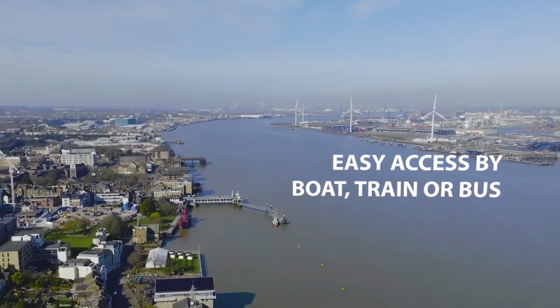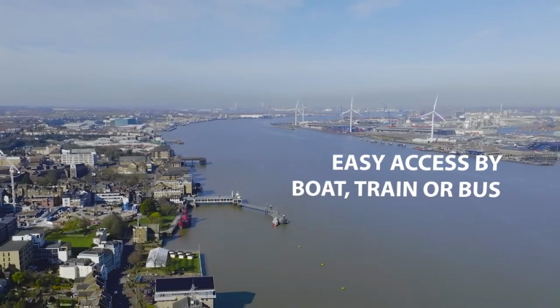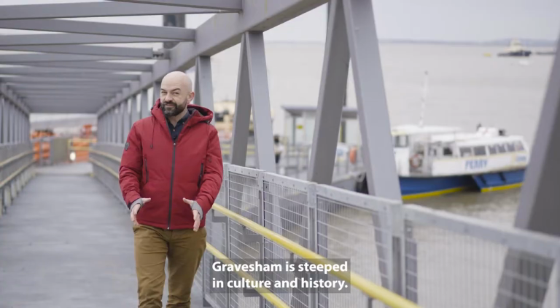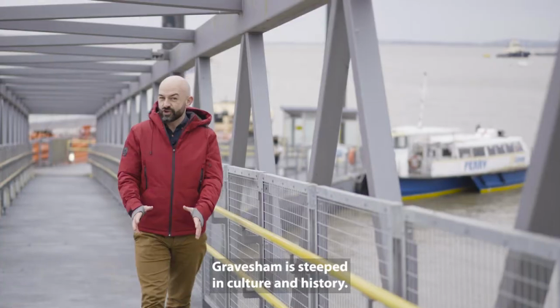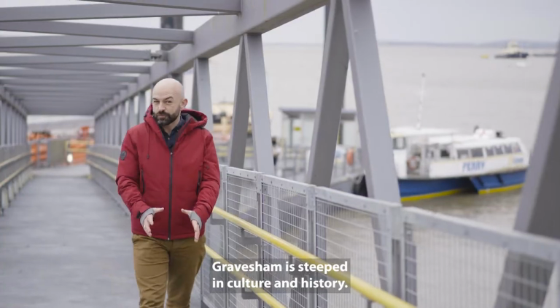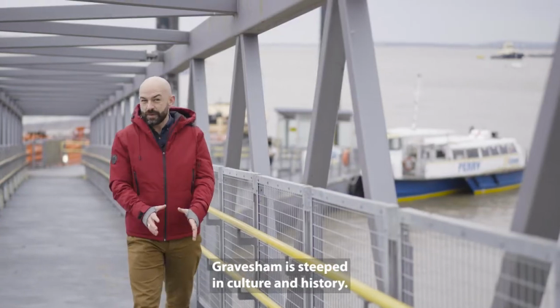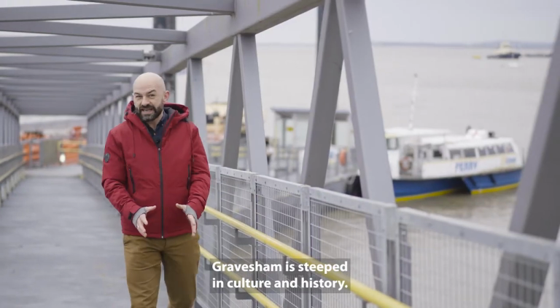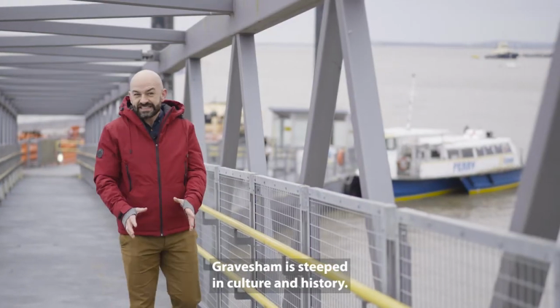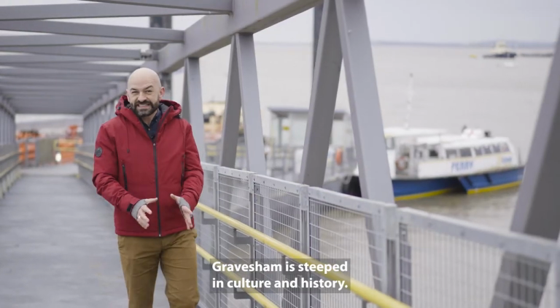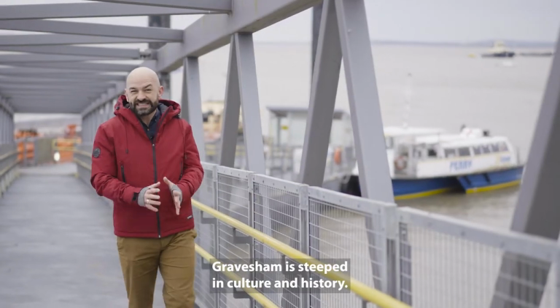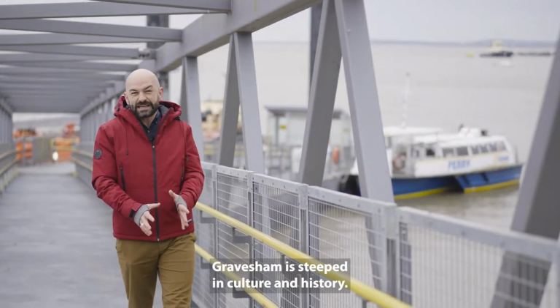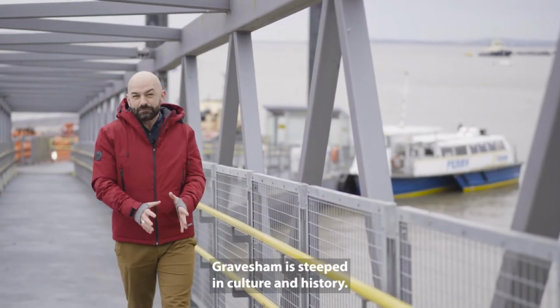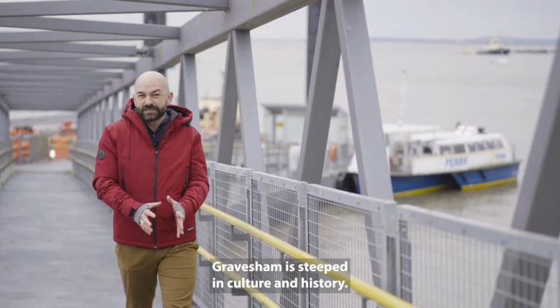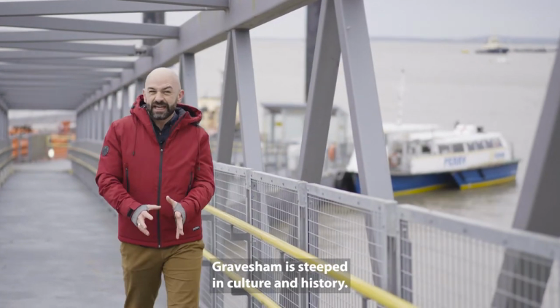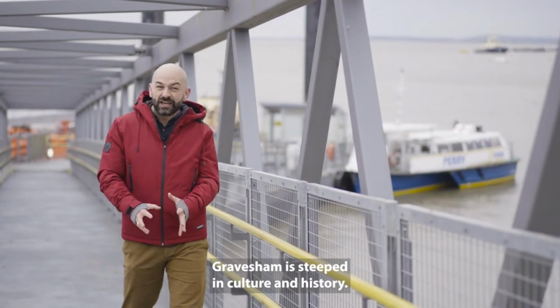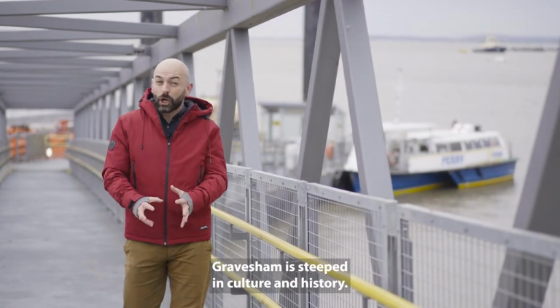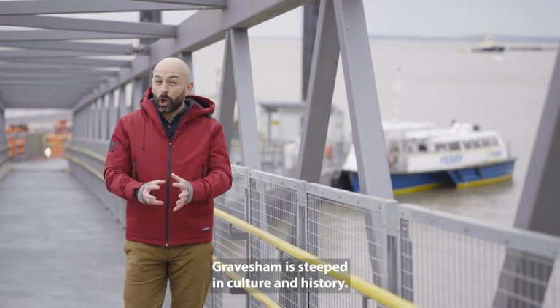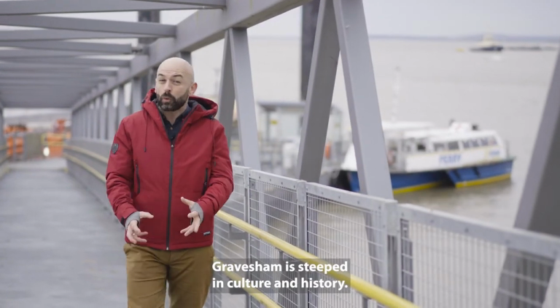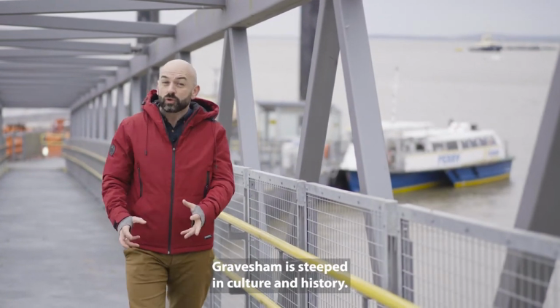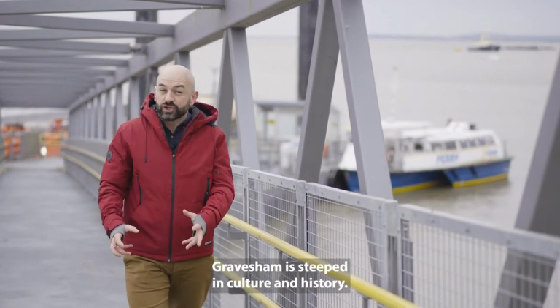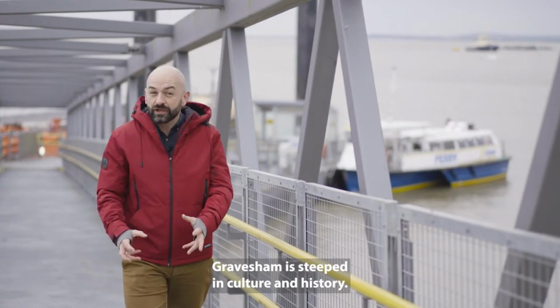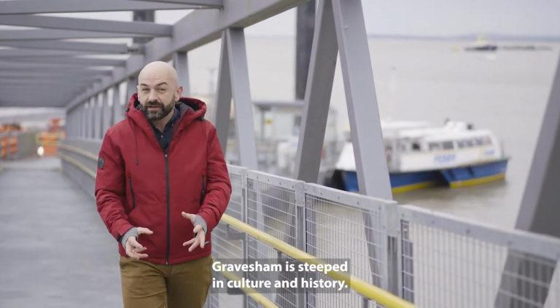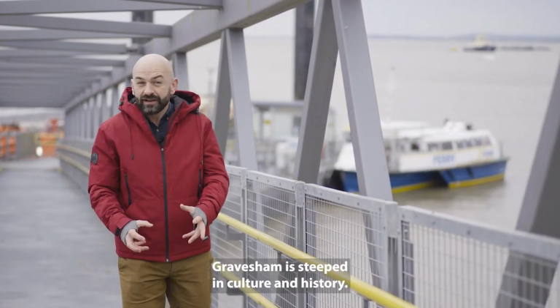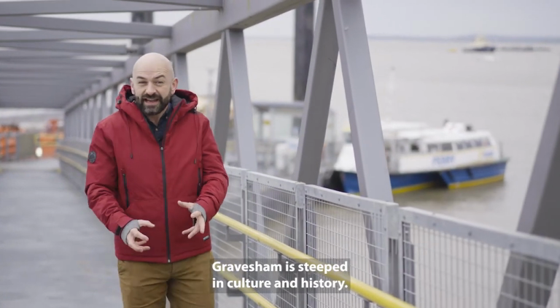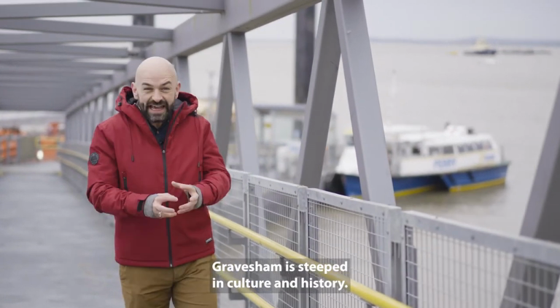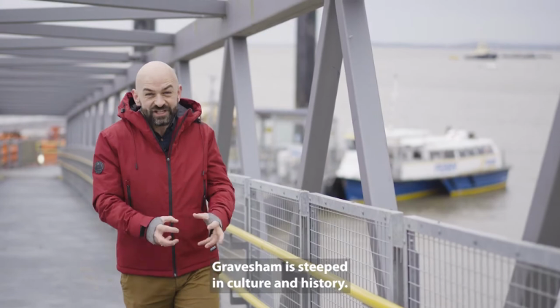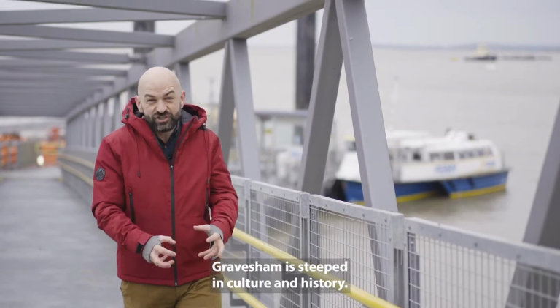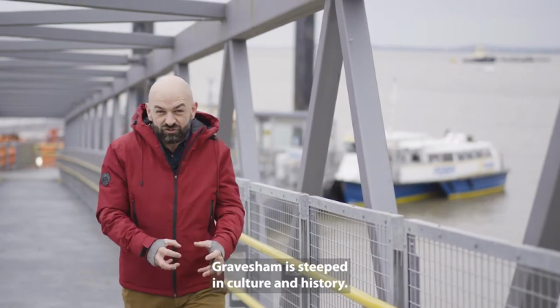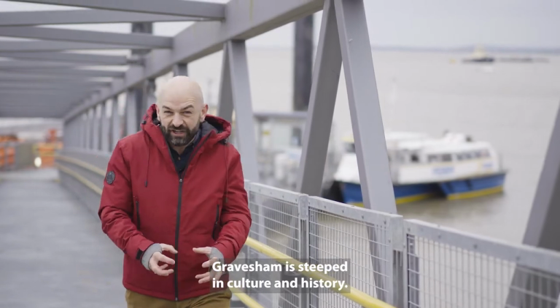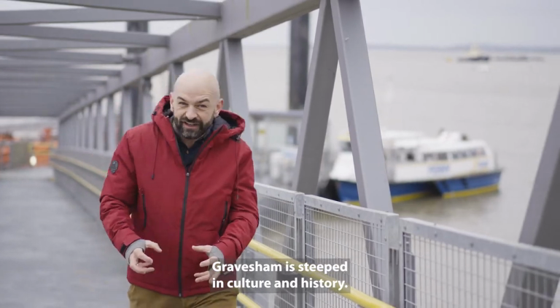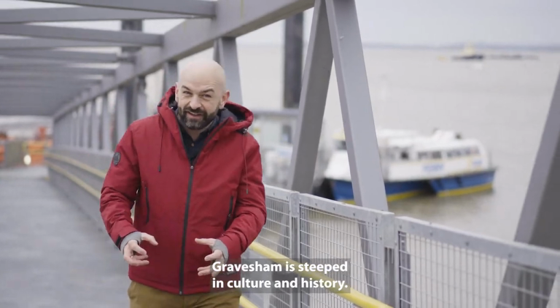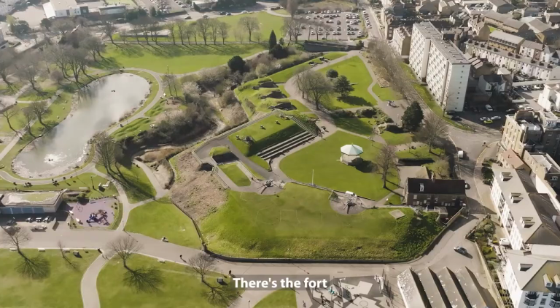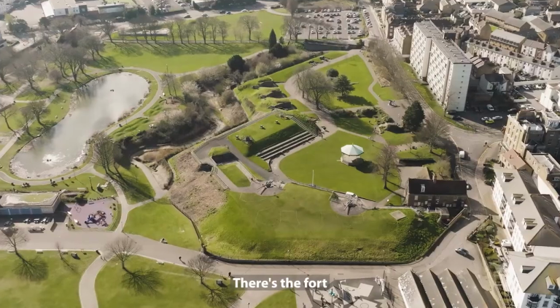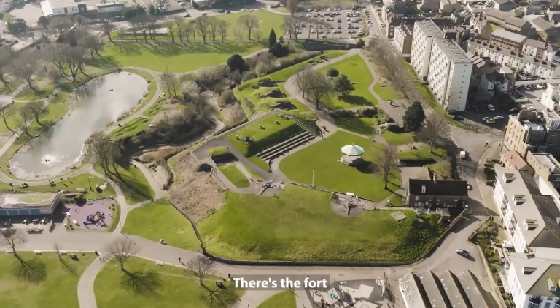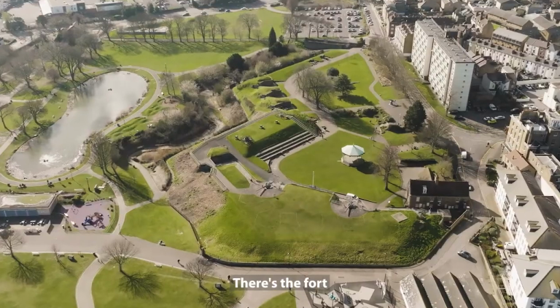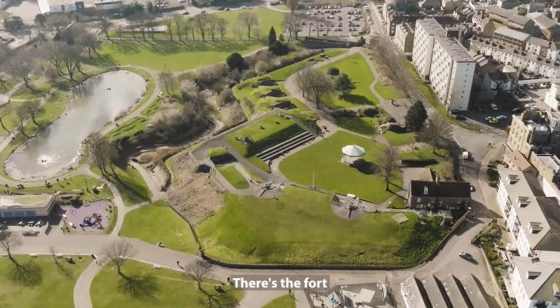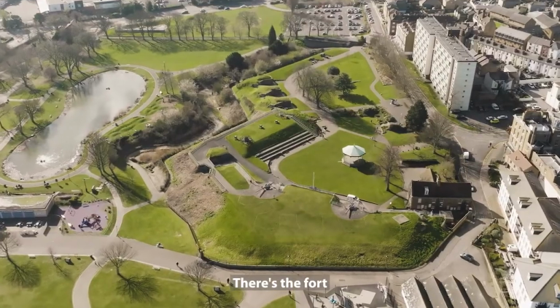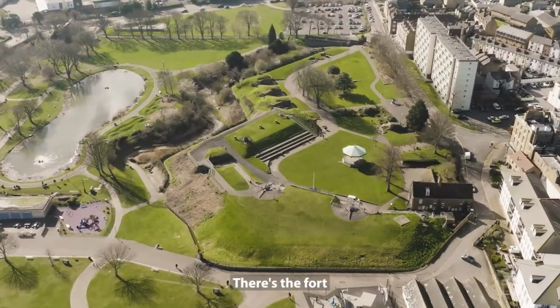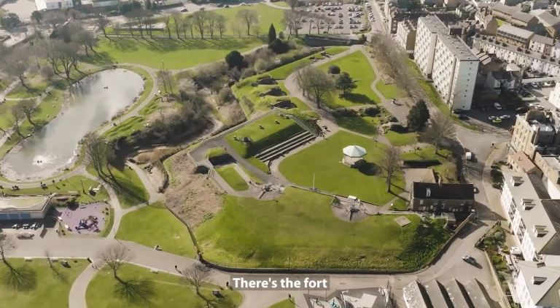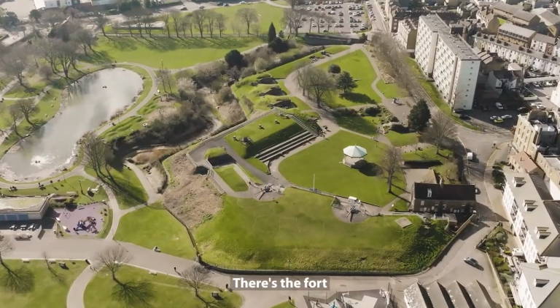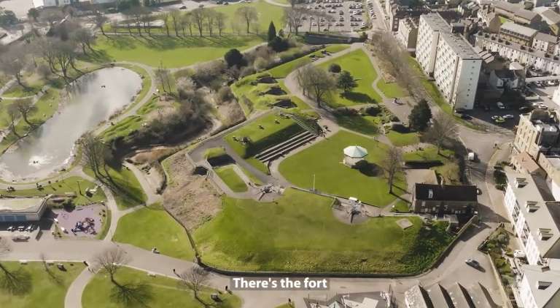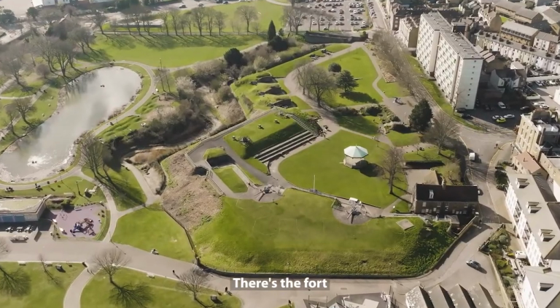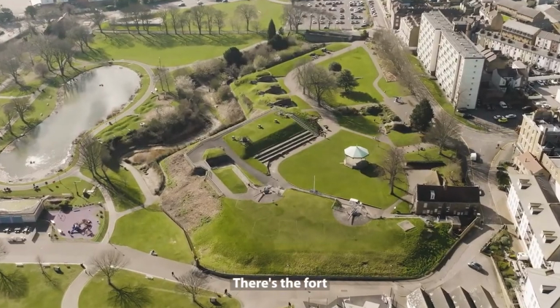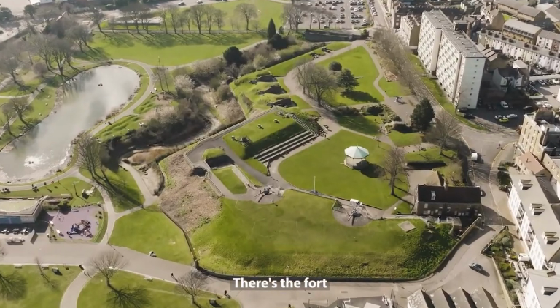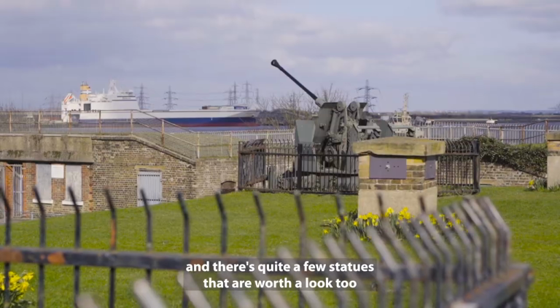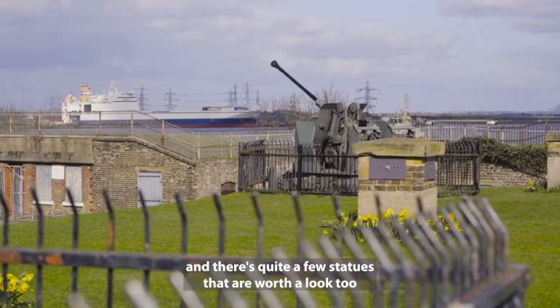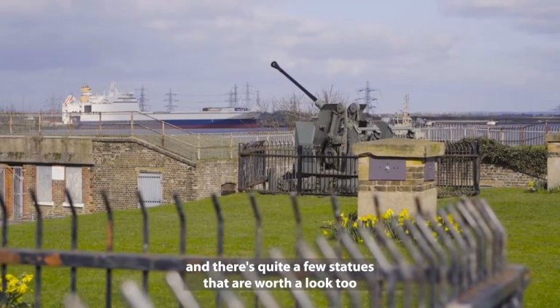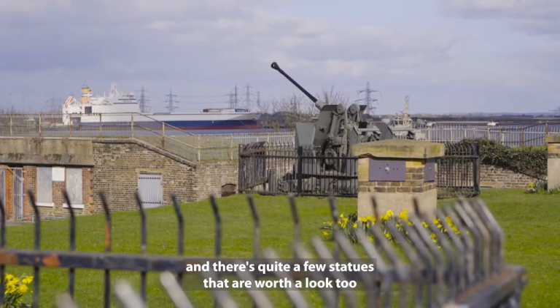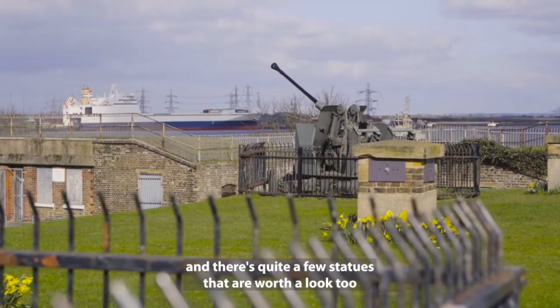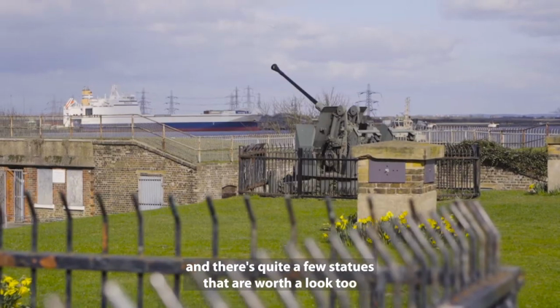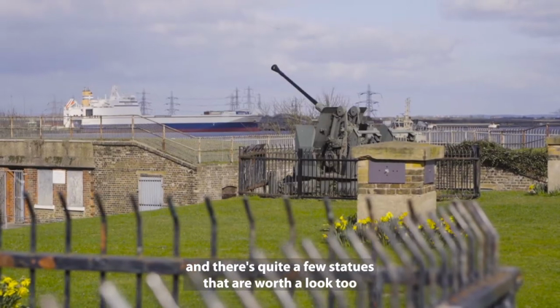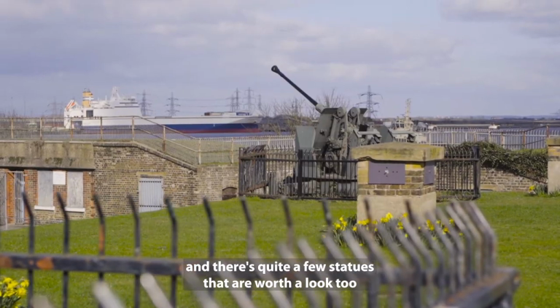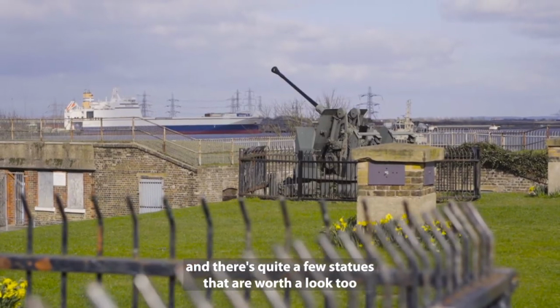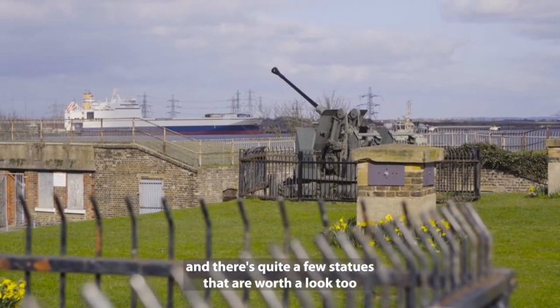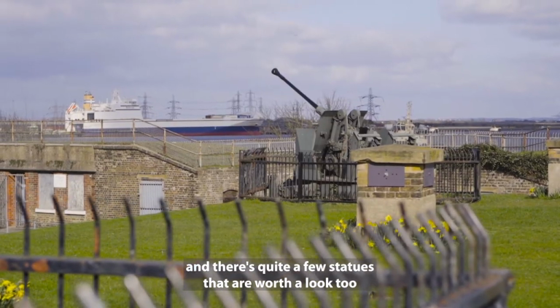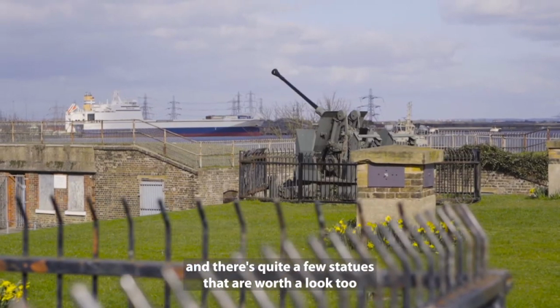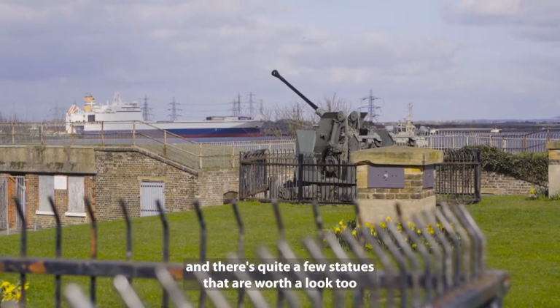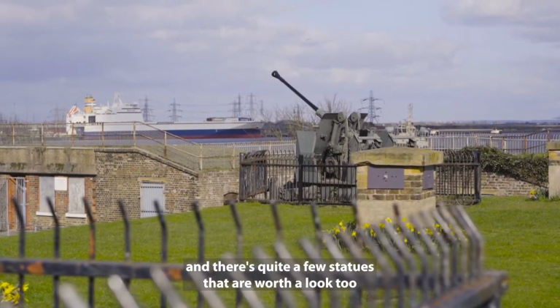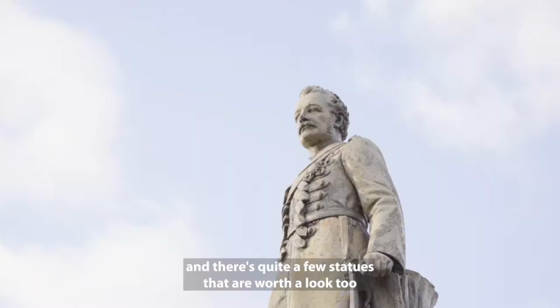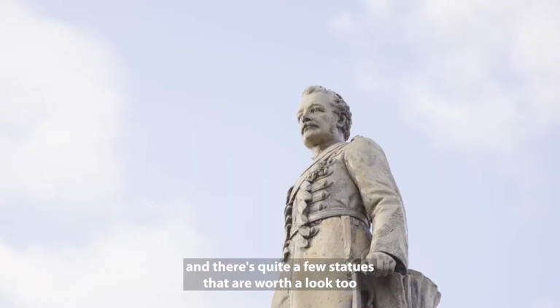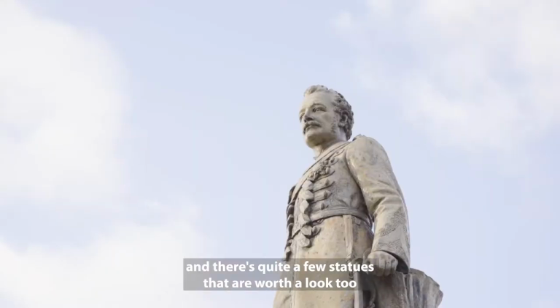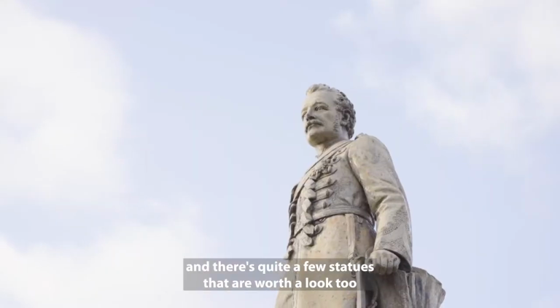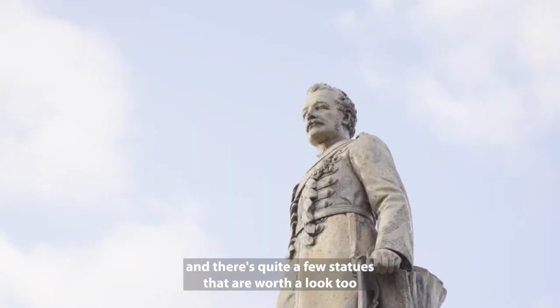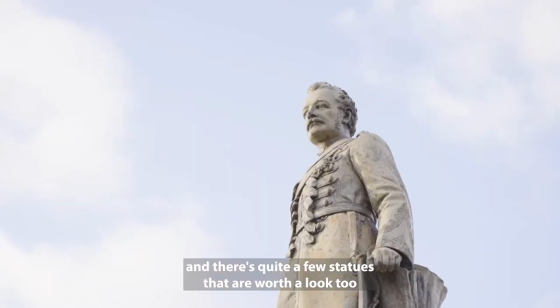Gravesham is steeped in culture and history. There's the fort and there's quite a few statues that are worth a look too.